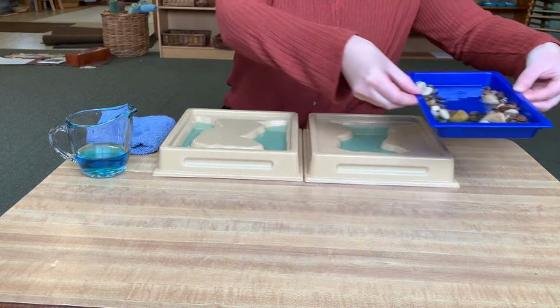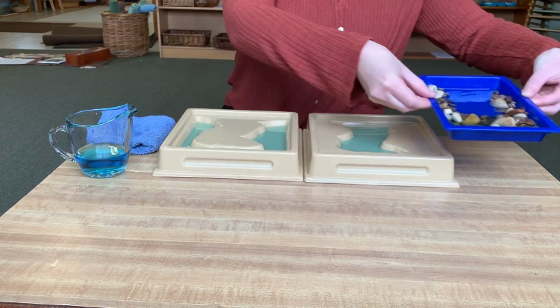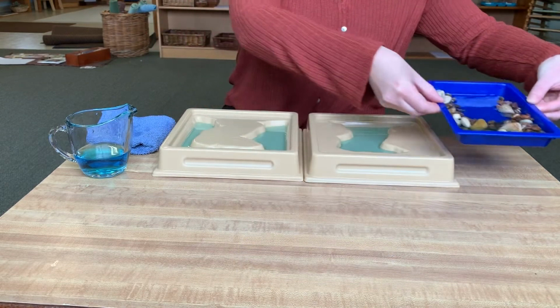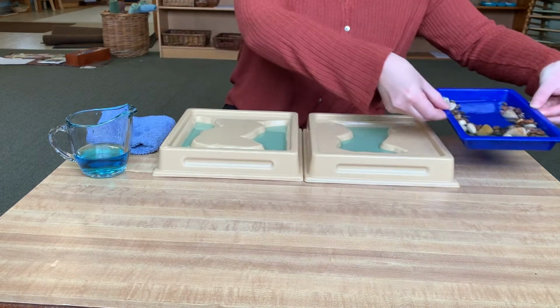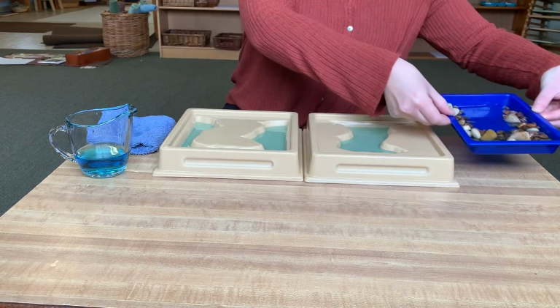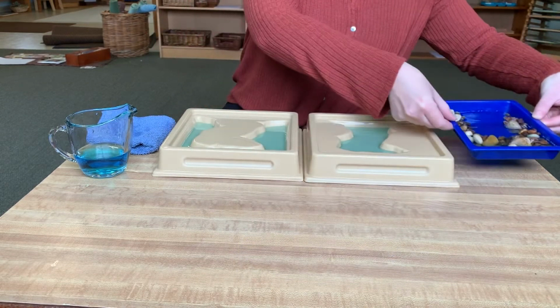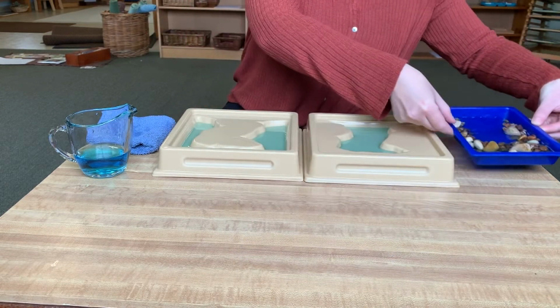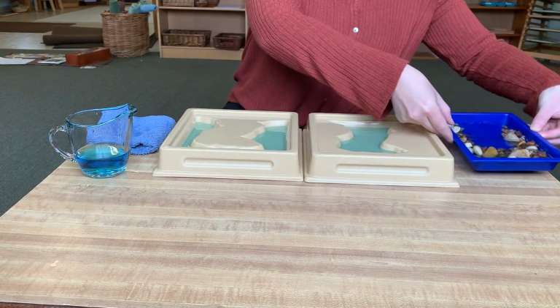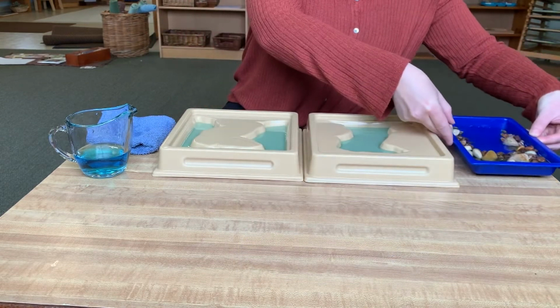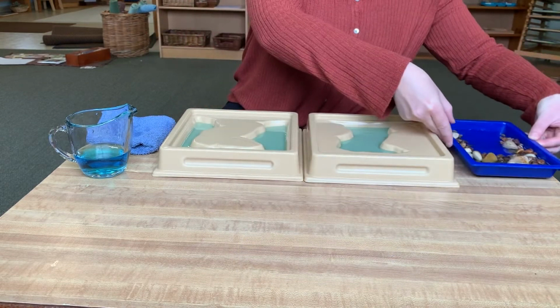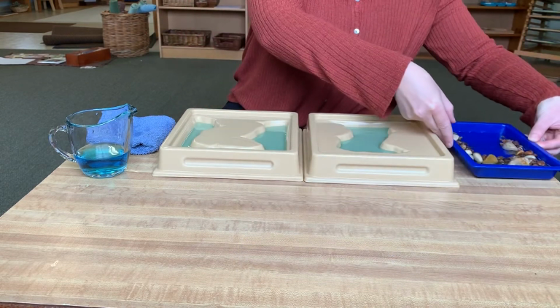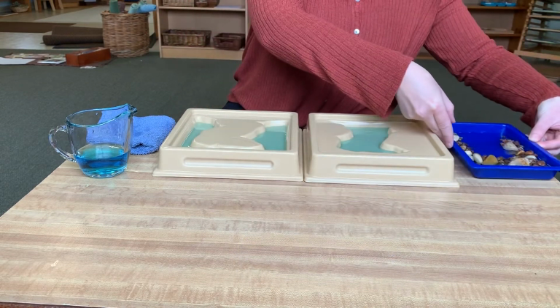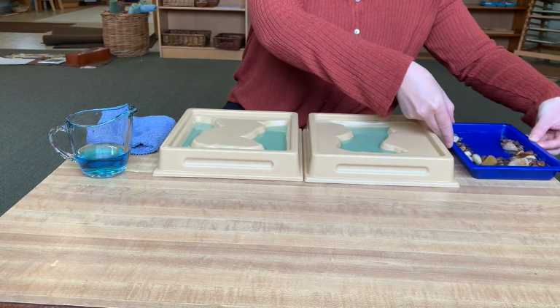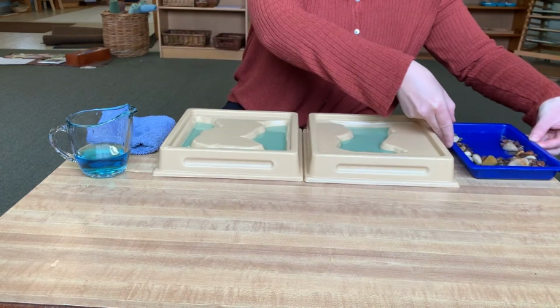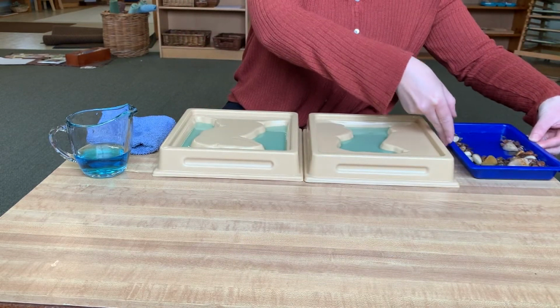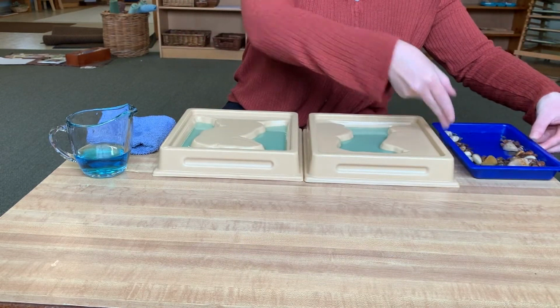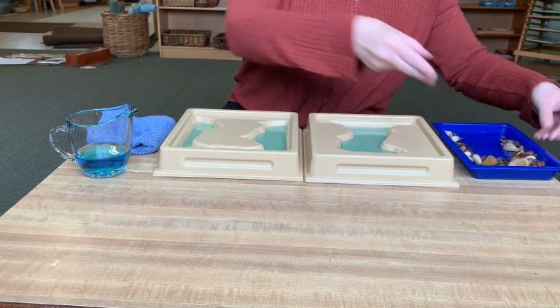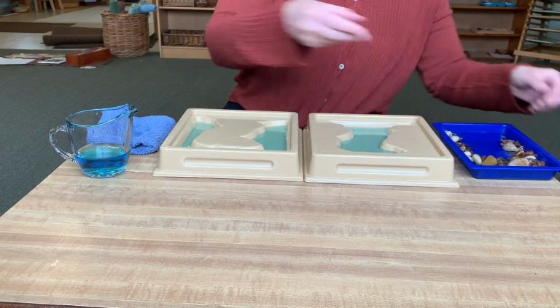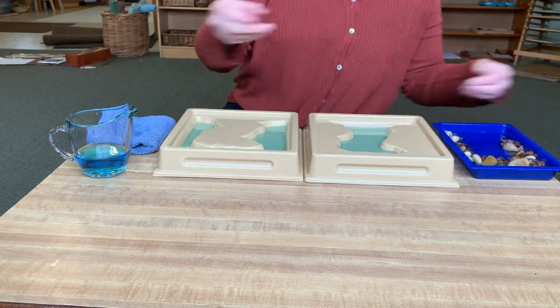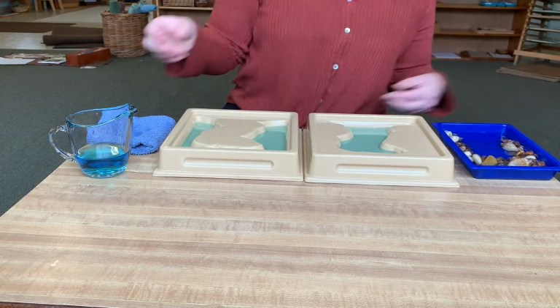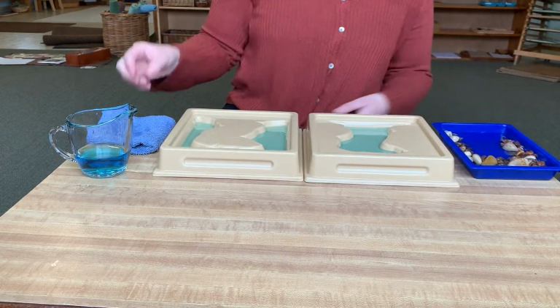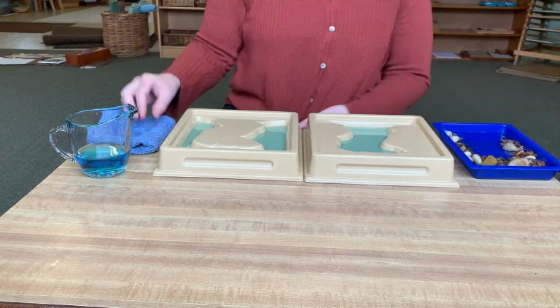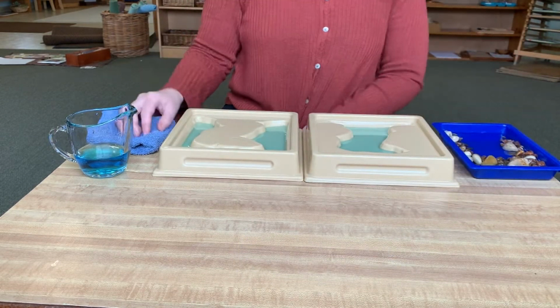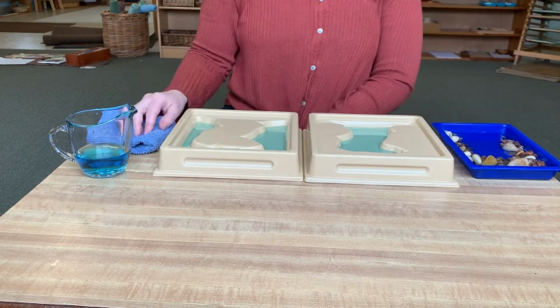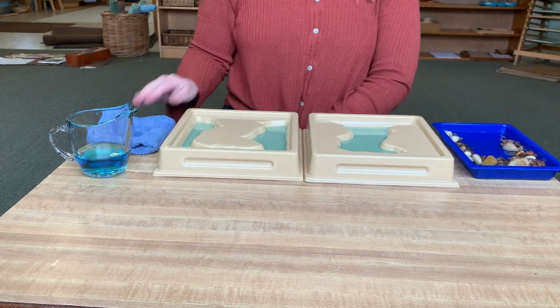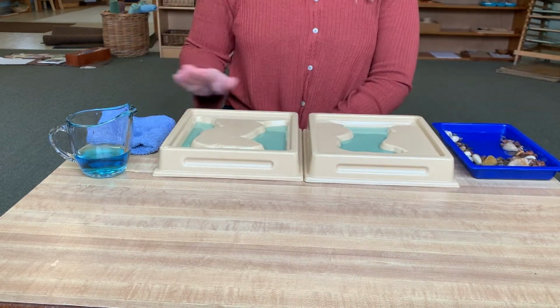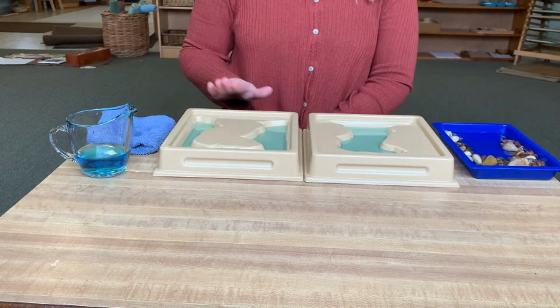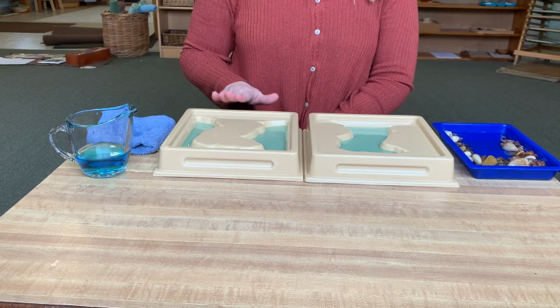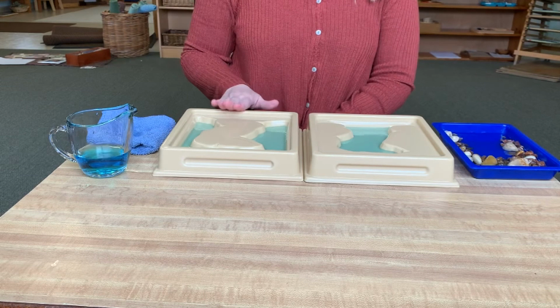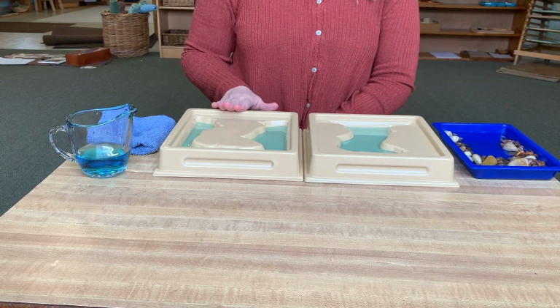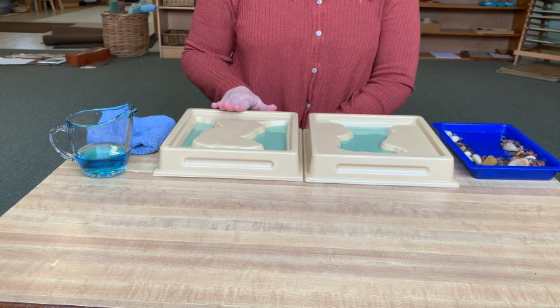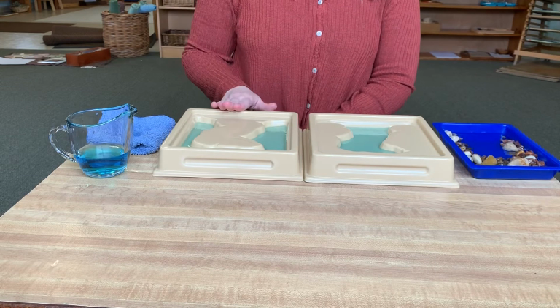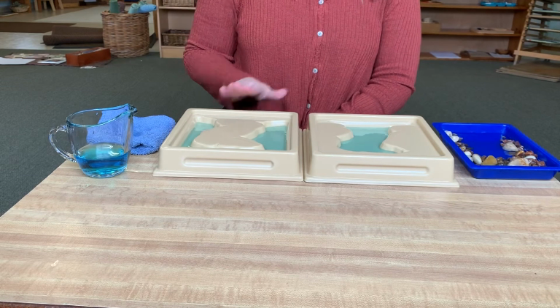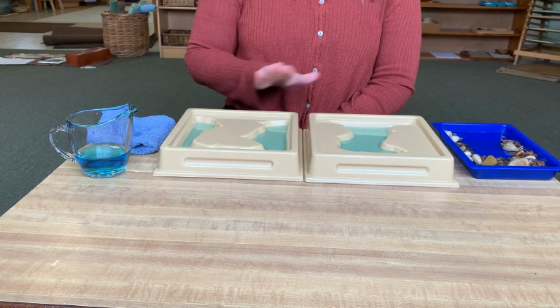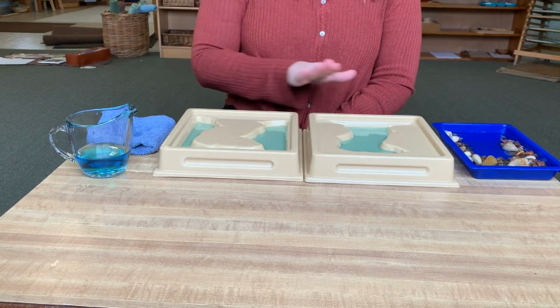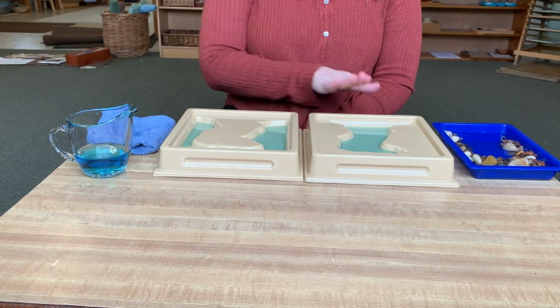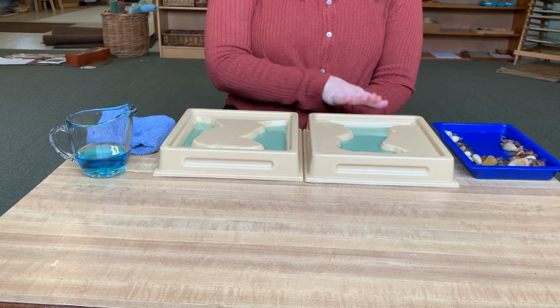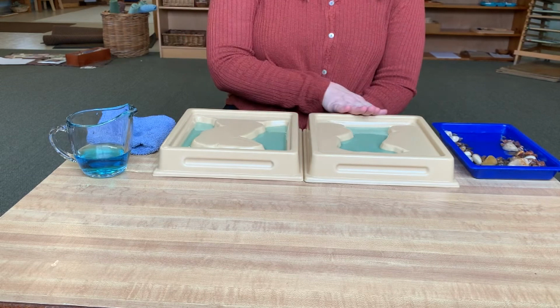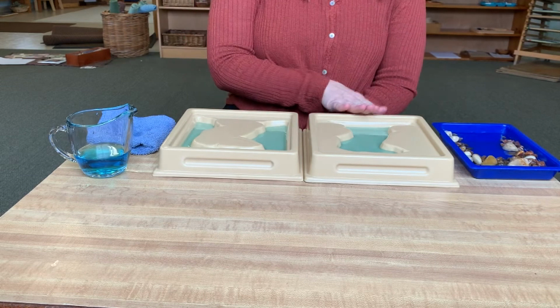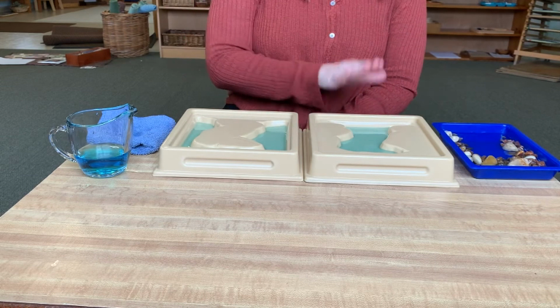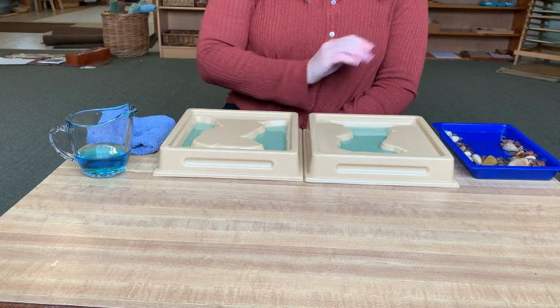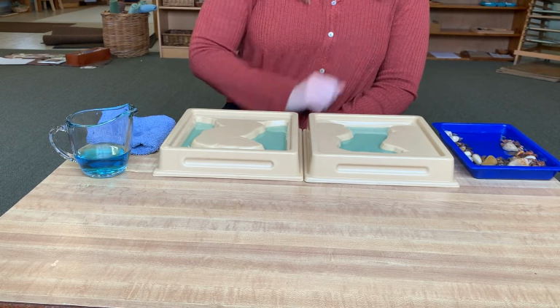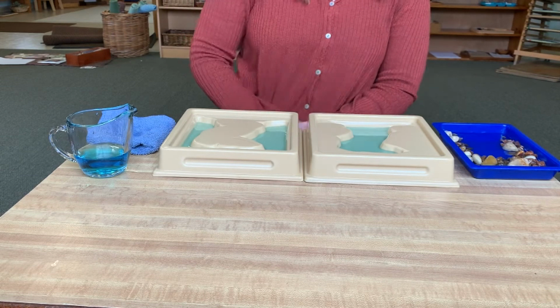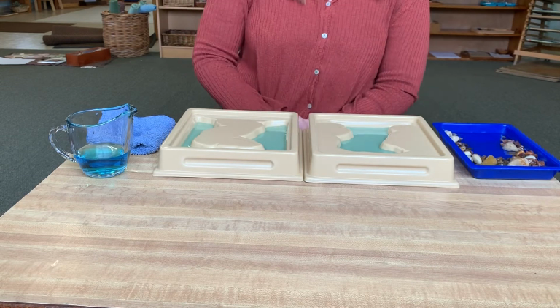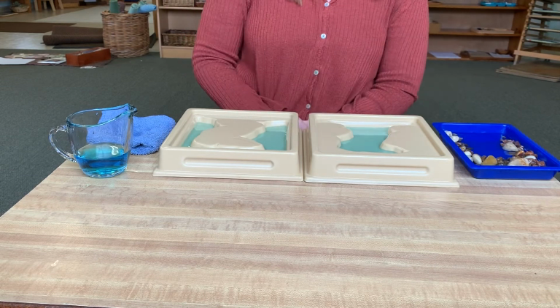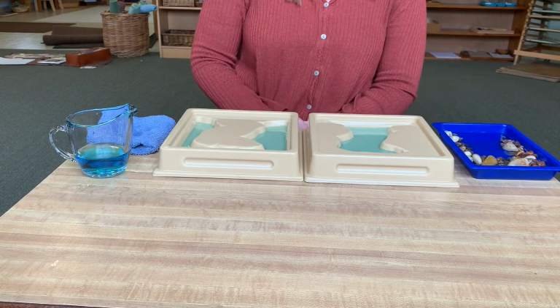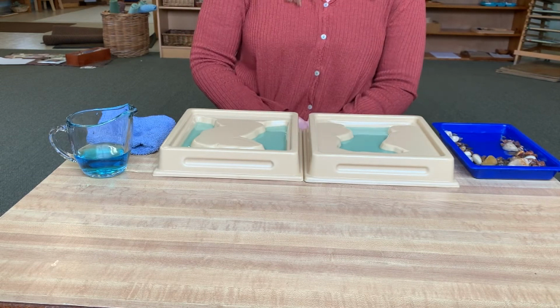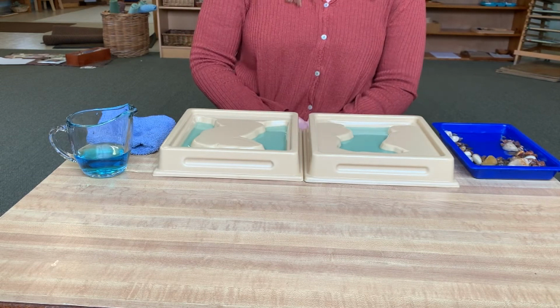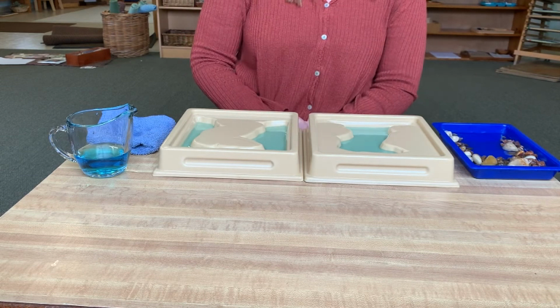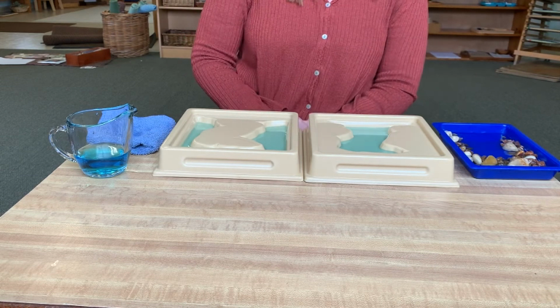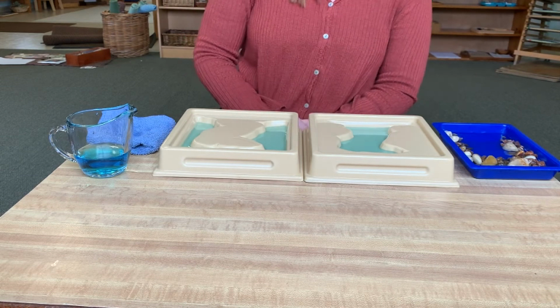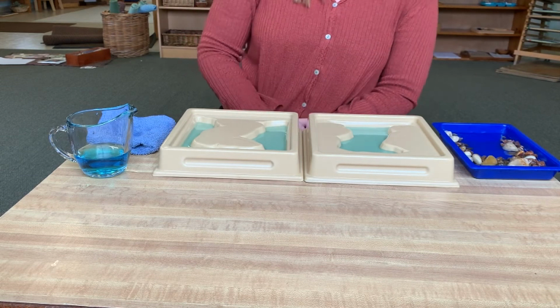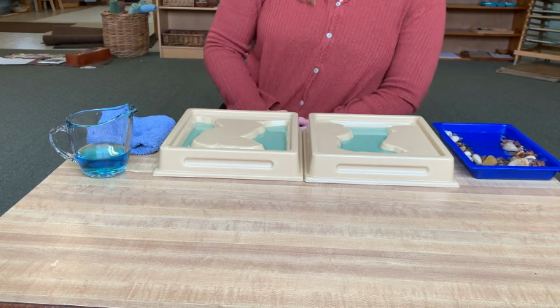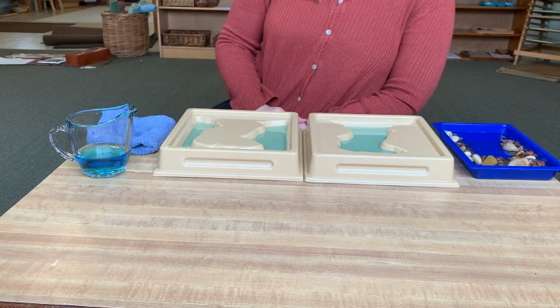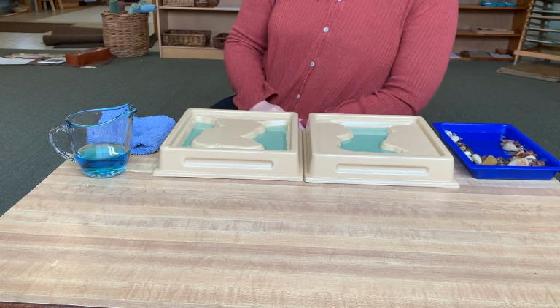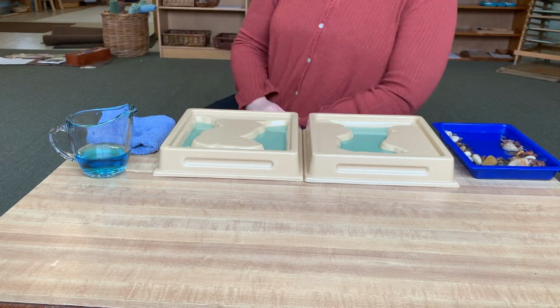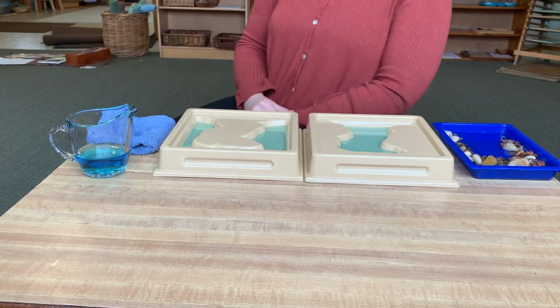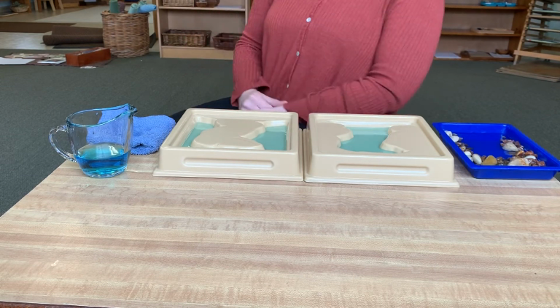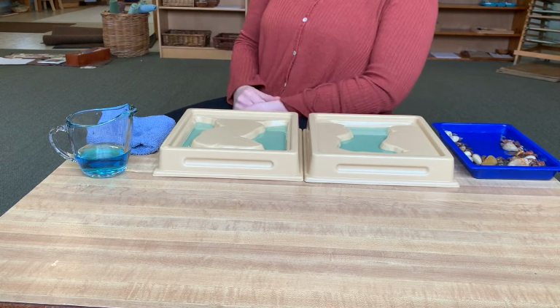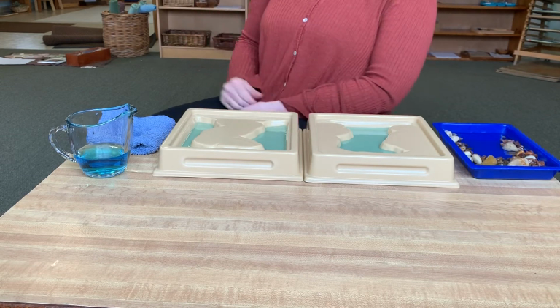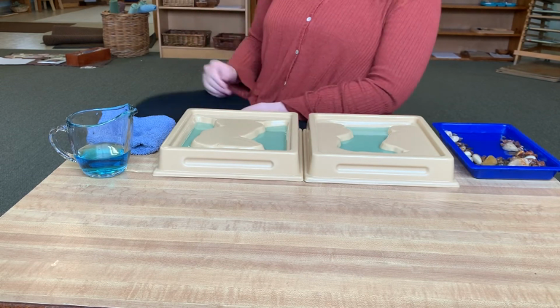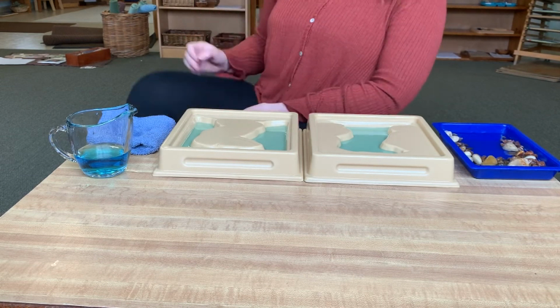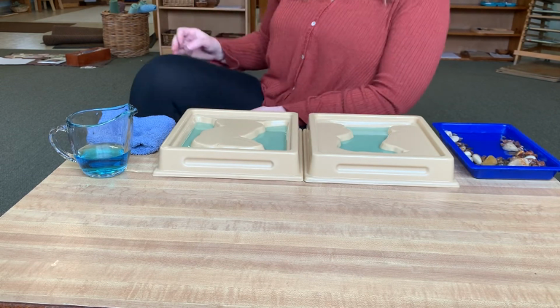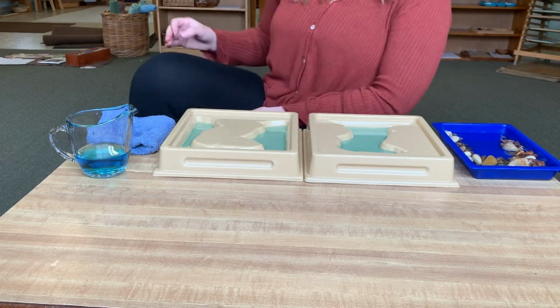Thank you for learning about the landforms, peninsula, and gulf with me today. See you next time.